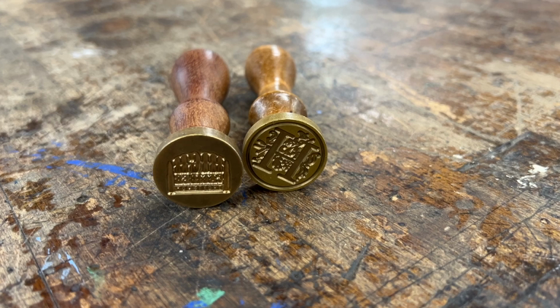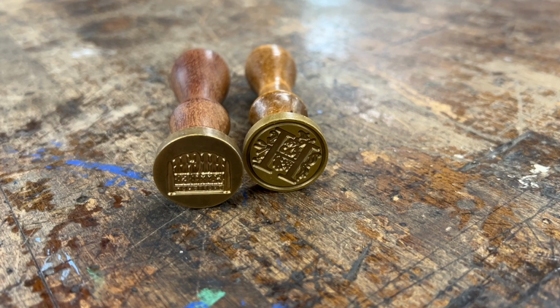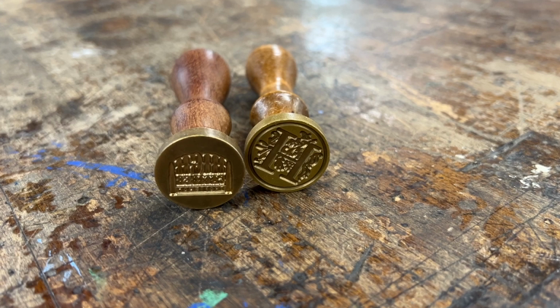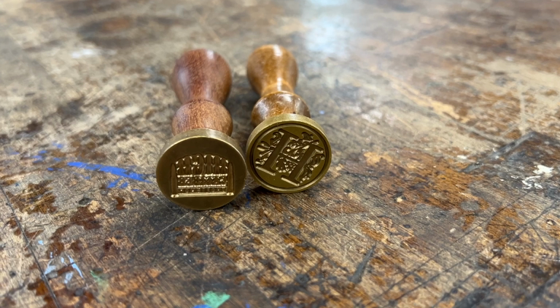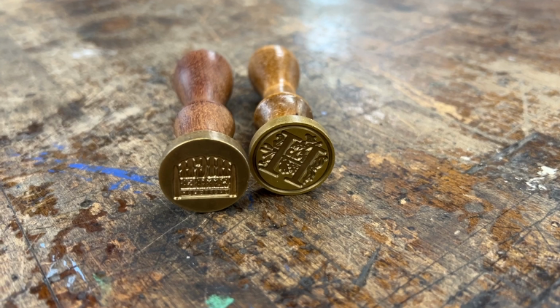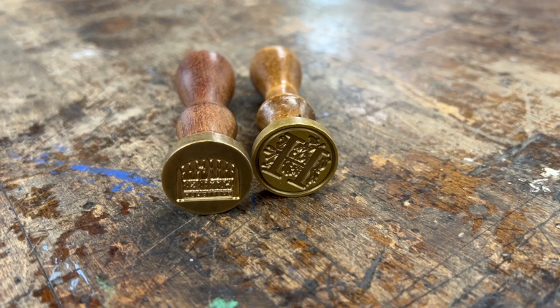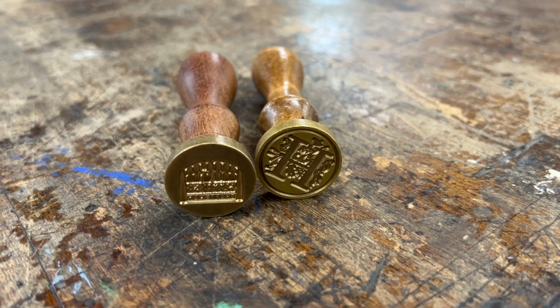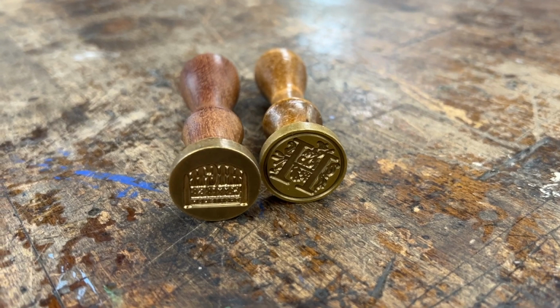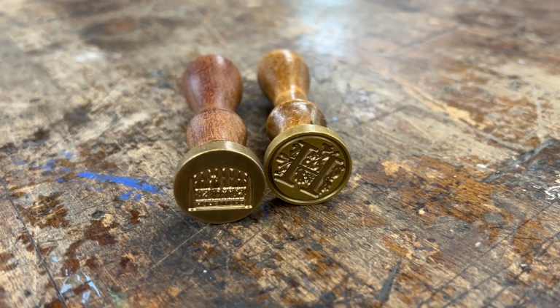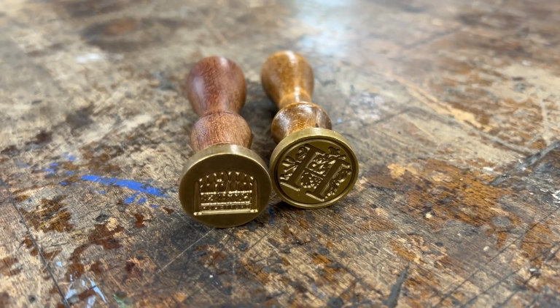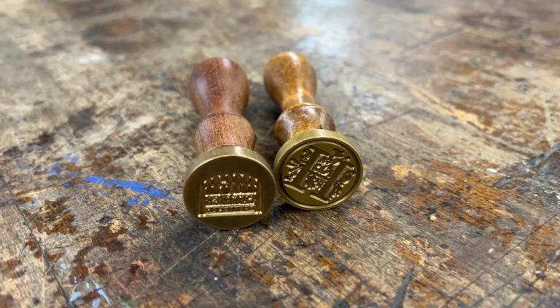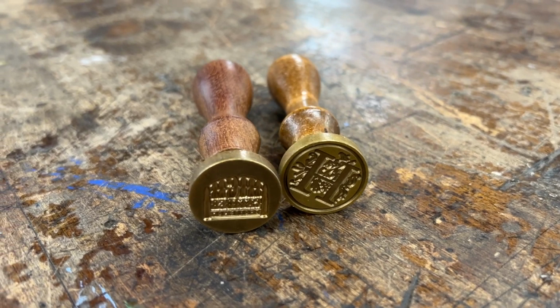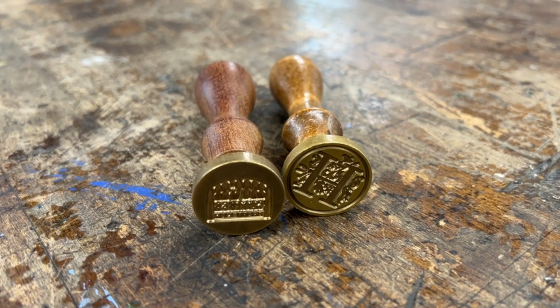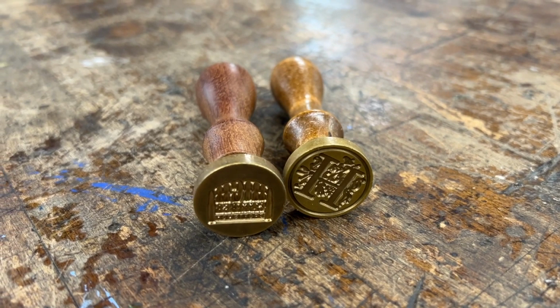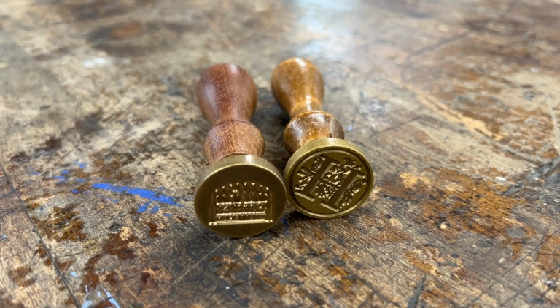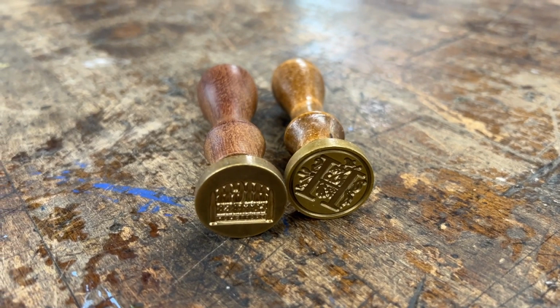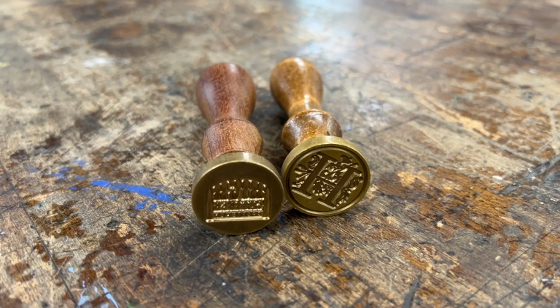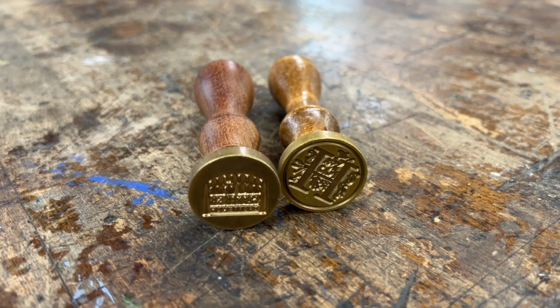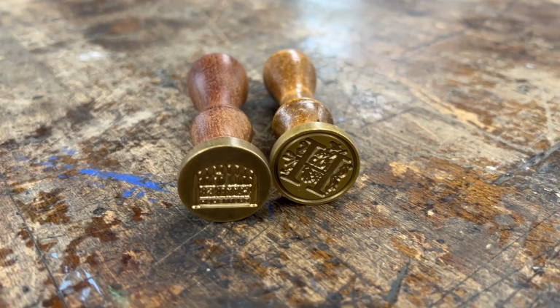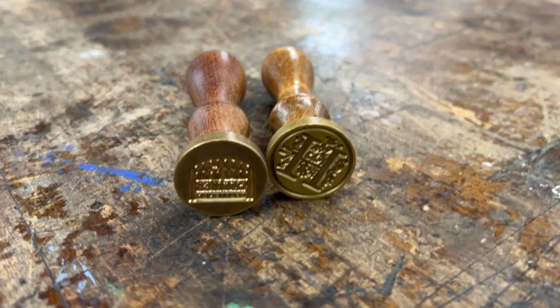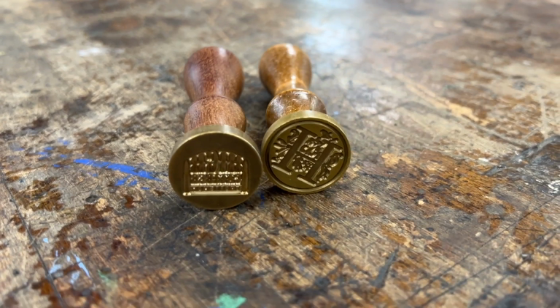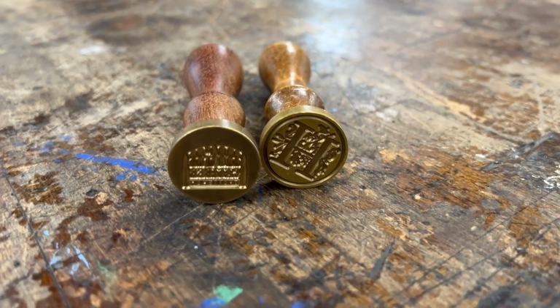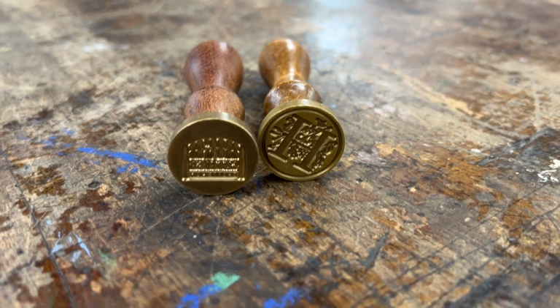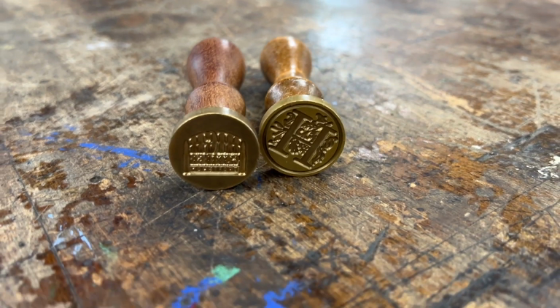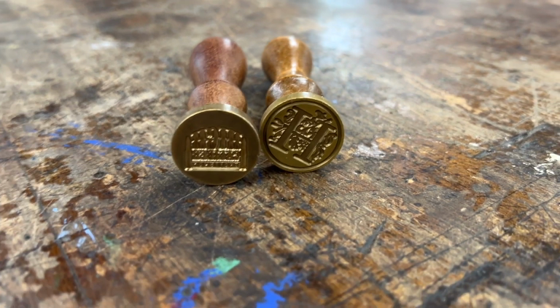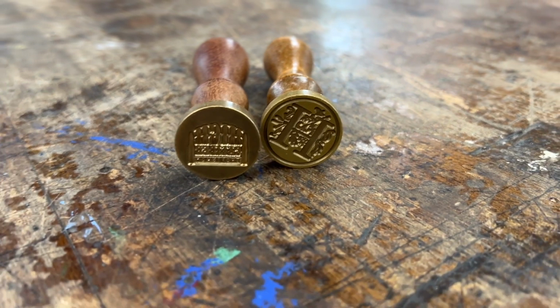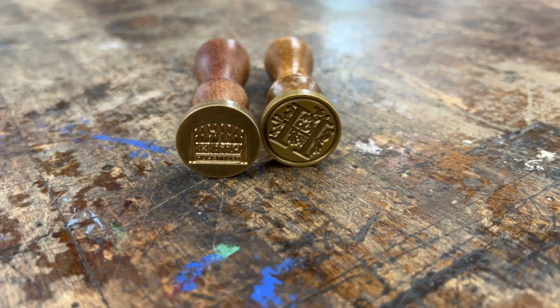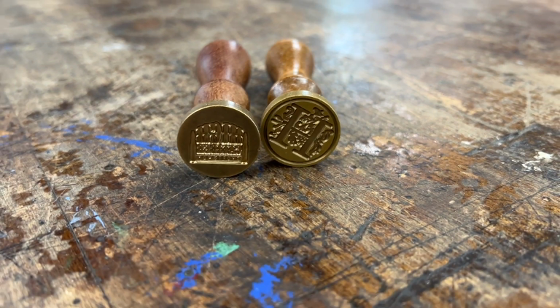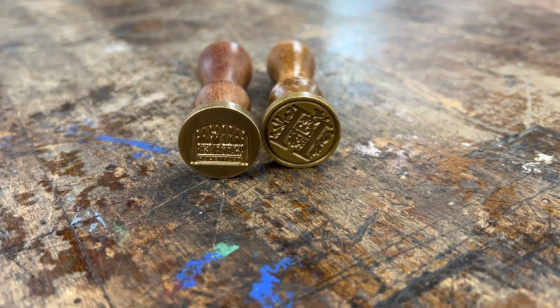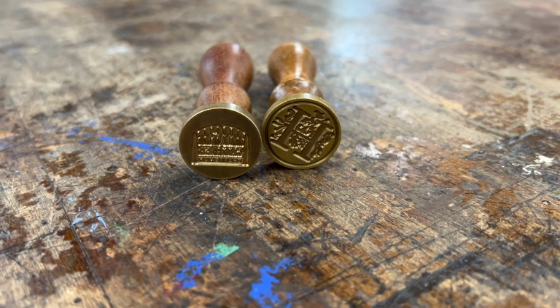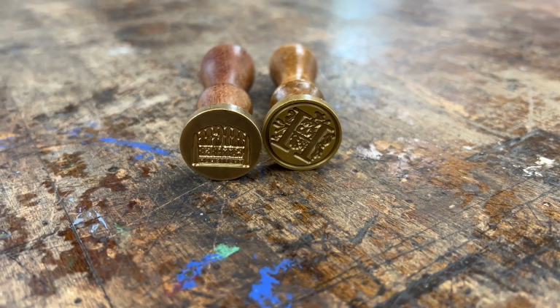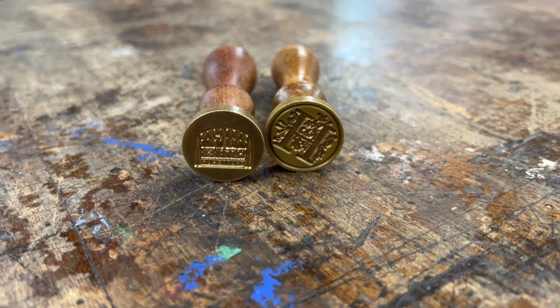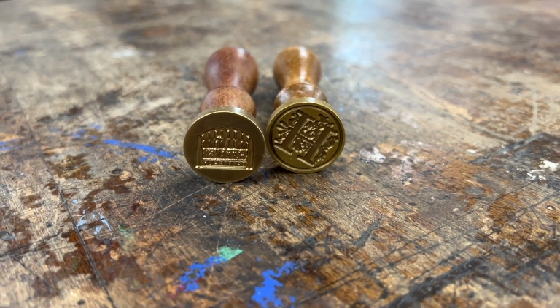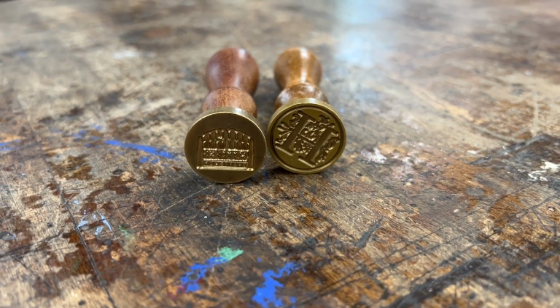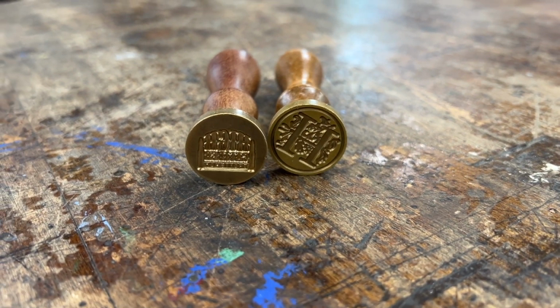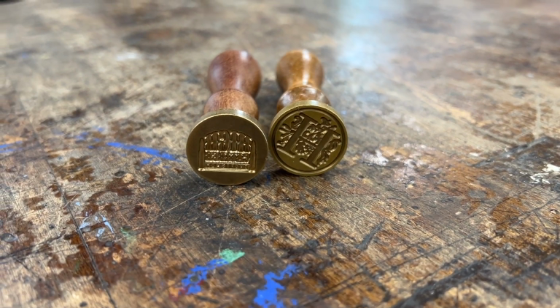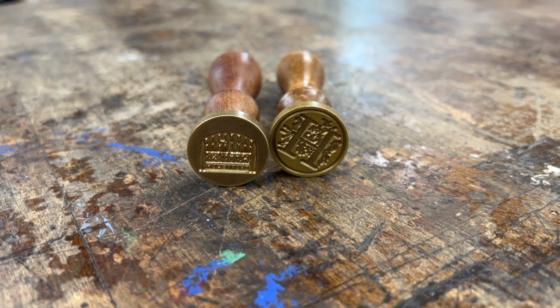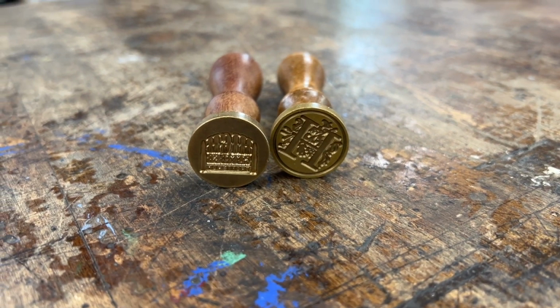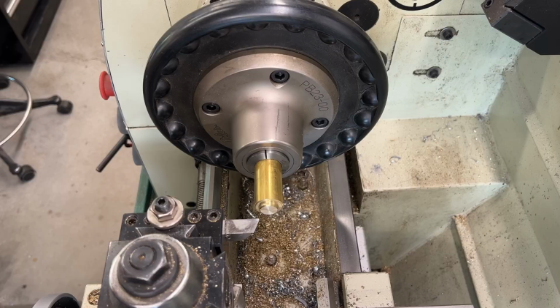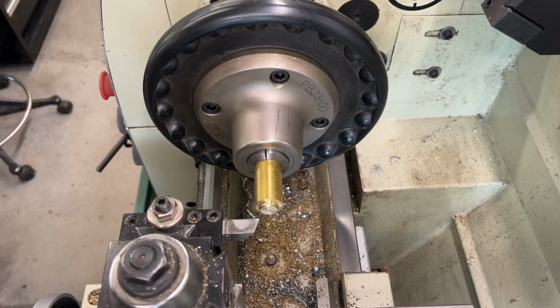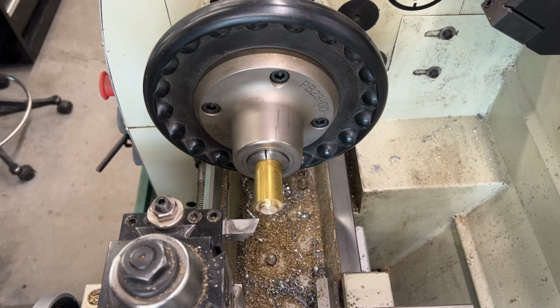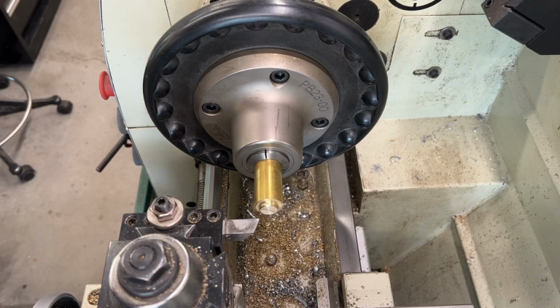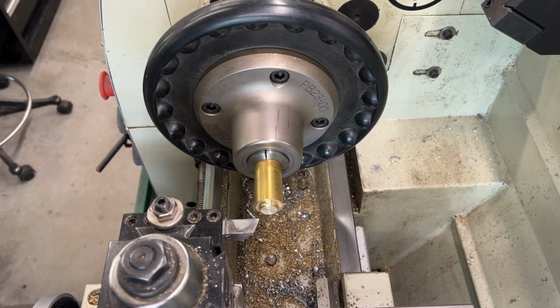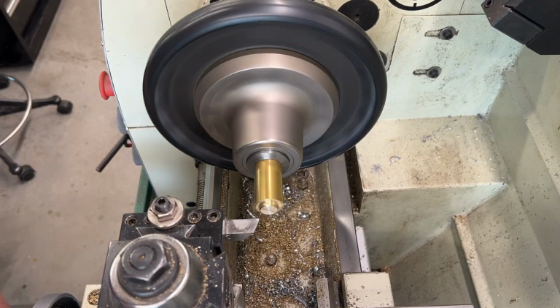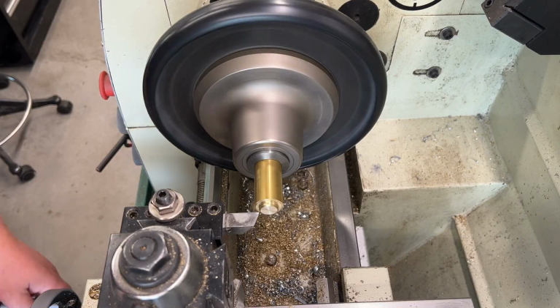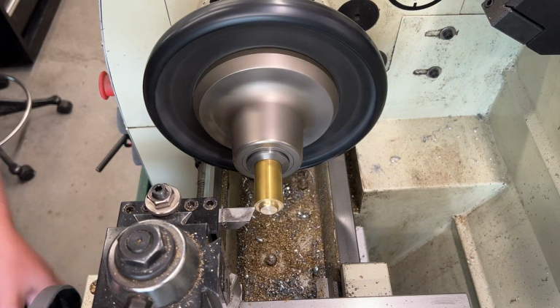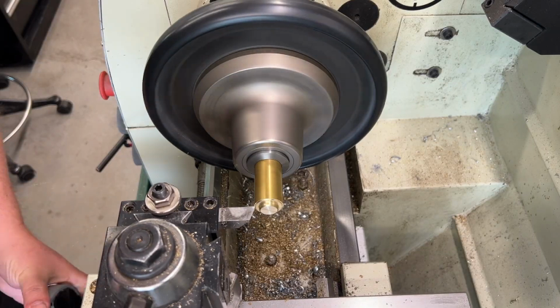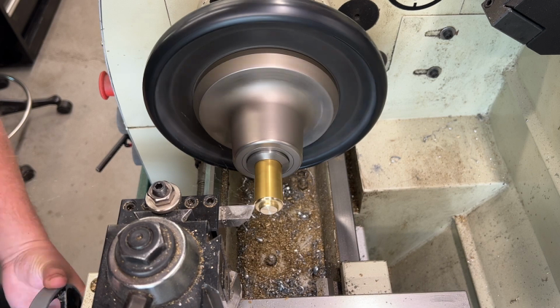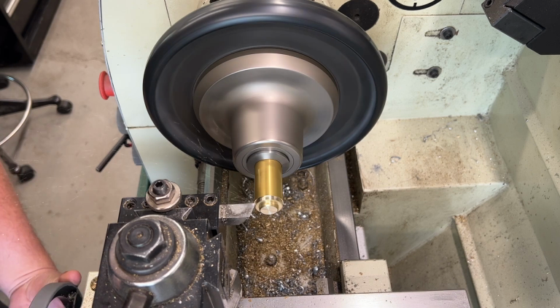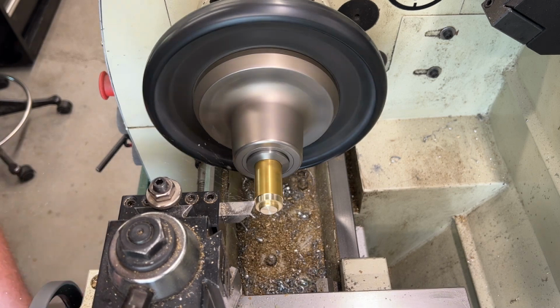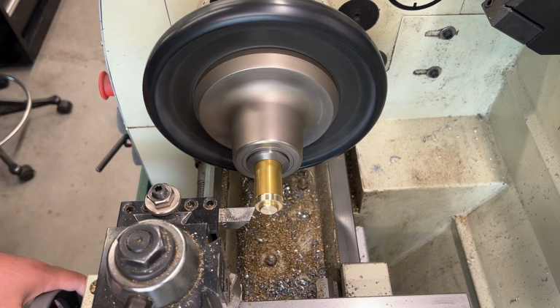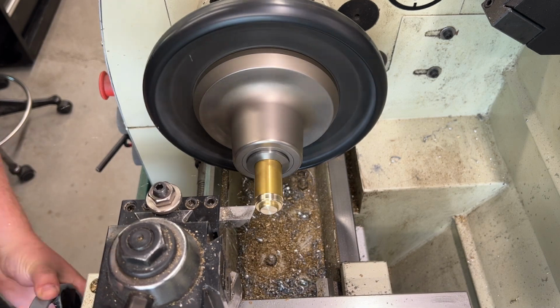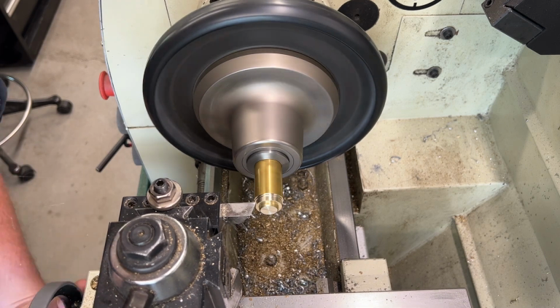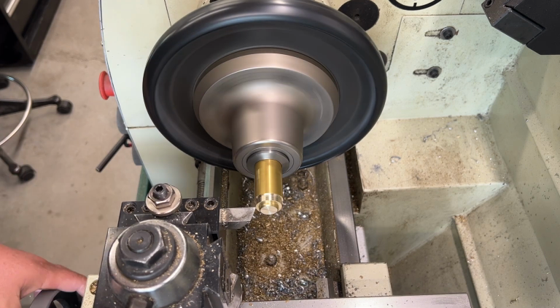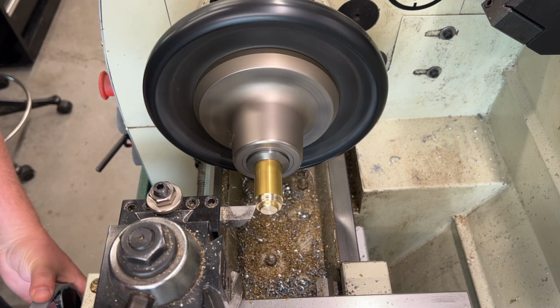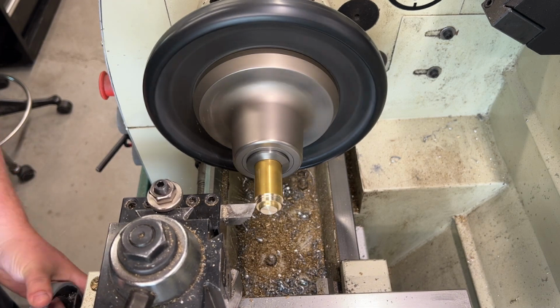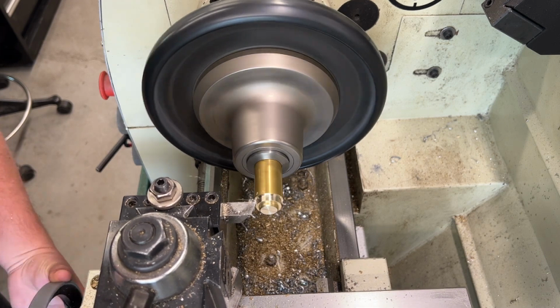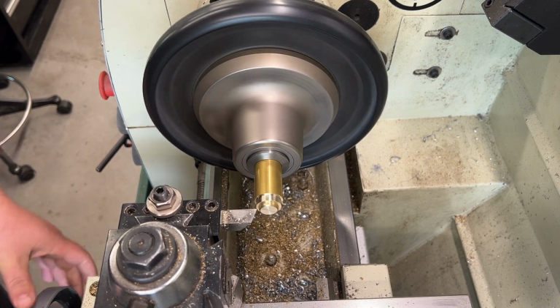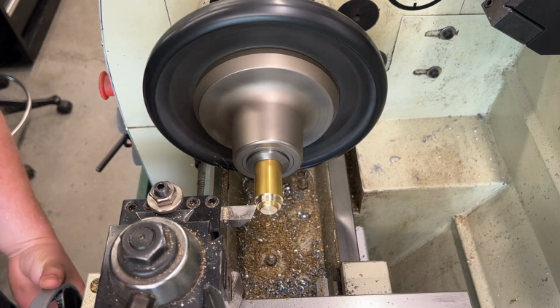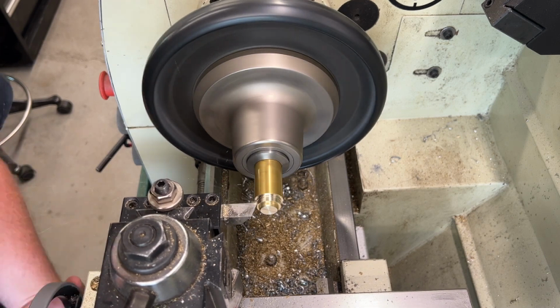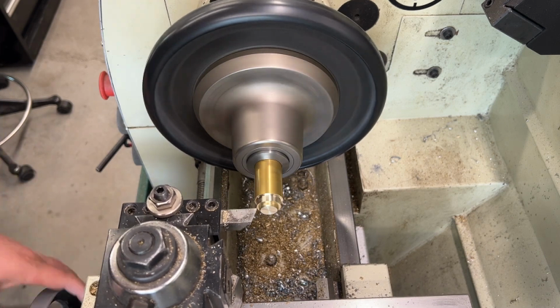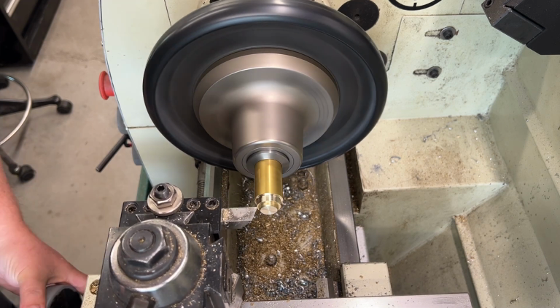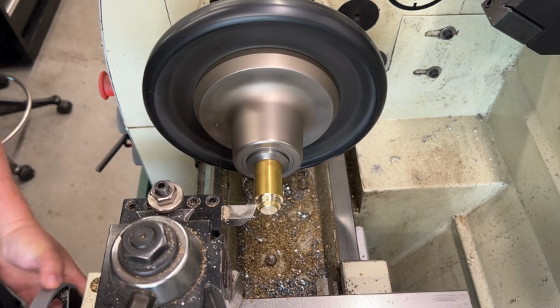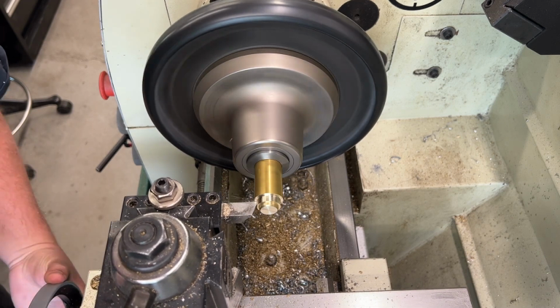Hey guys, welcome back to the shop. Today we're going to work on a new project. We're going to do a wax seal with a different logo than those two I just showed you.